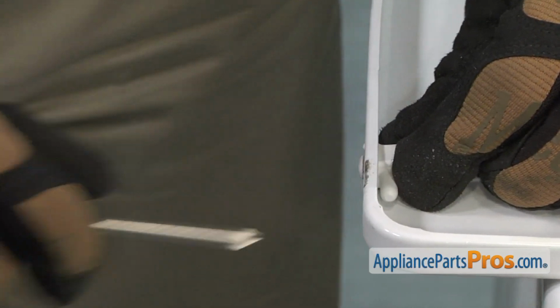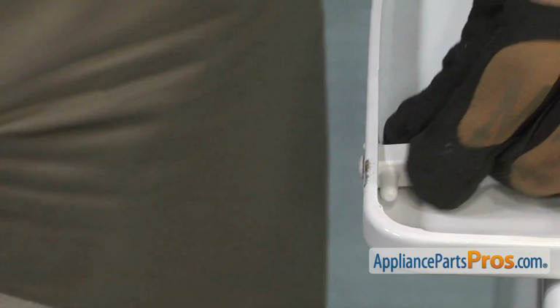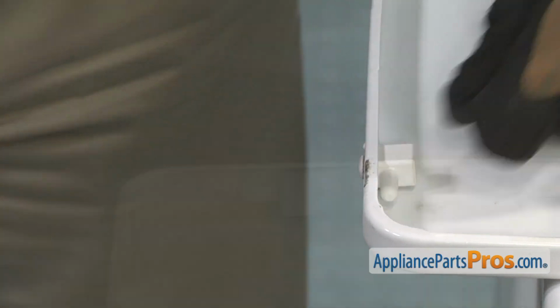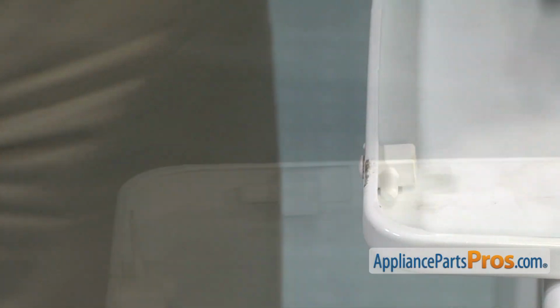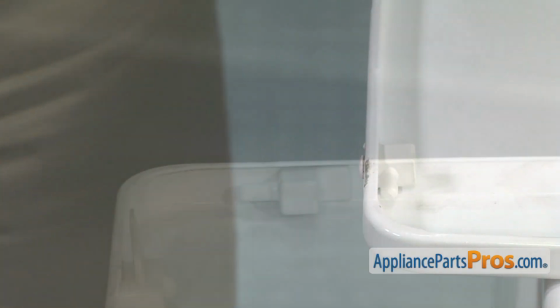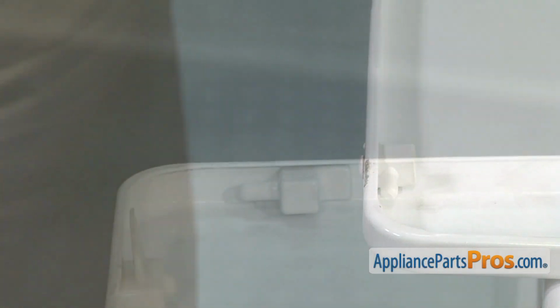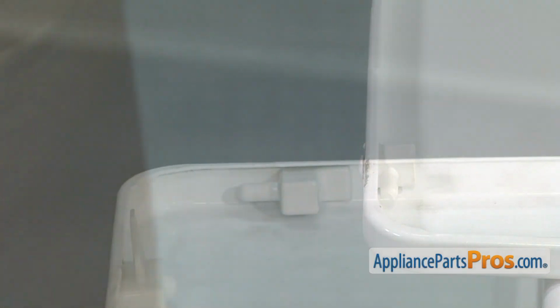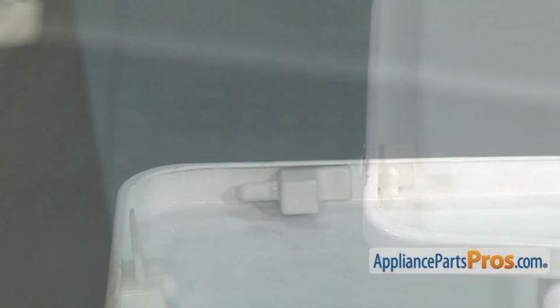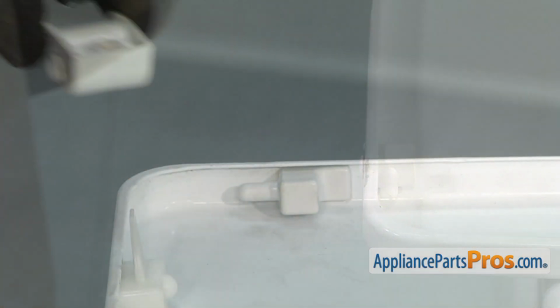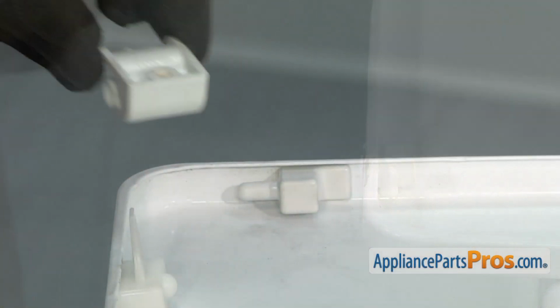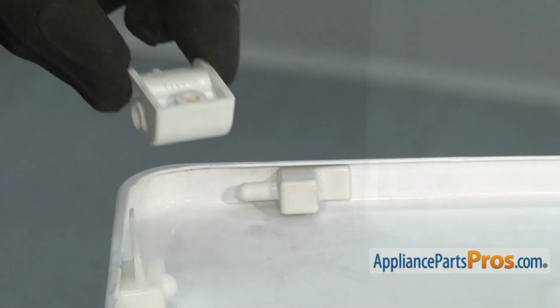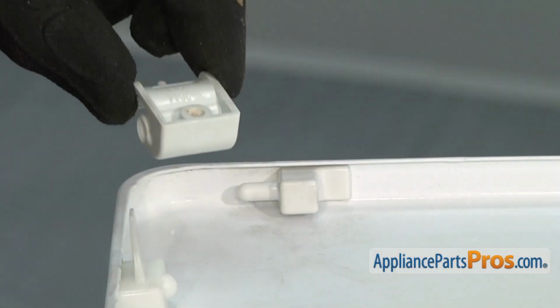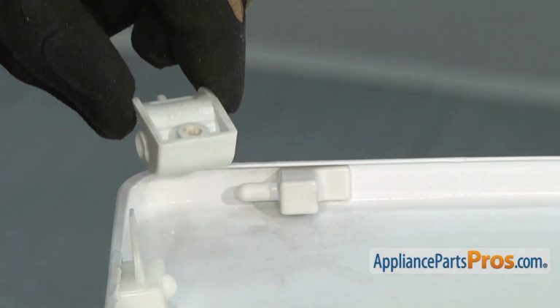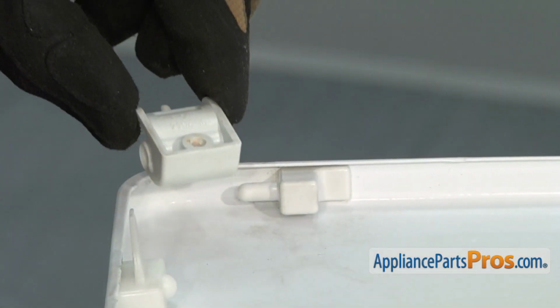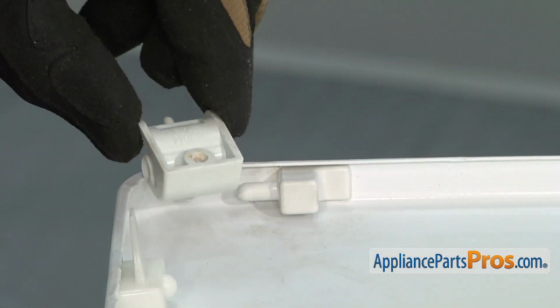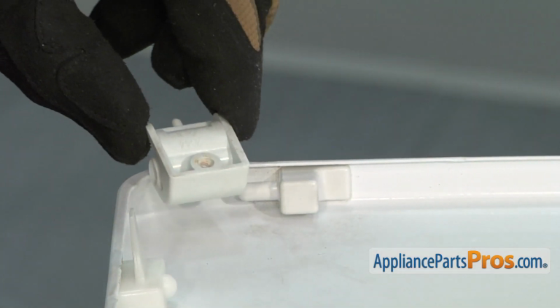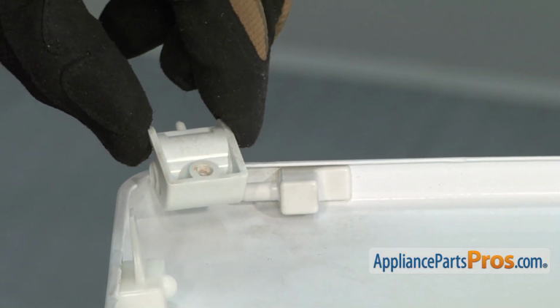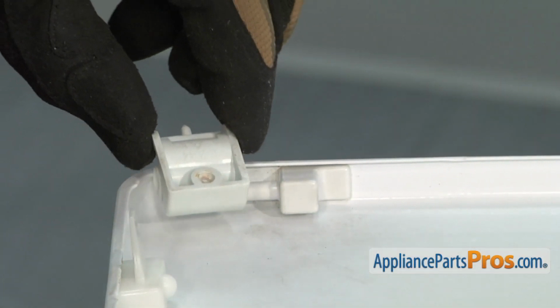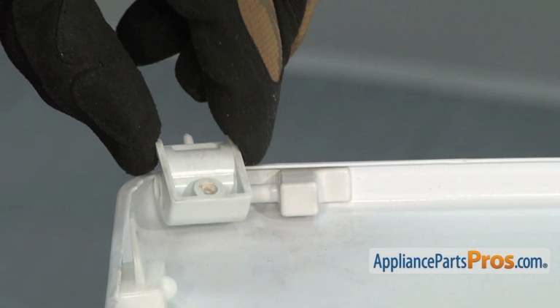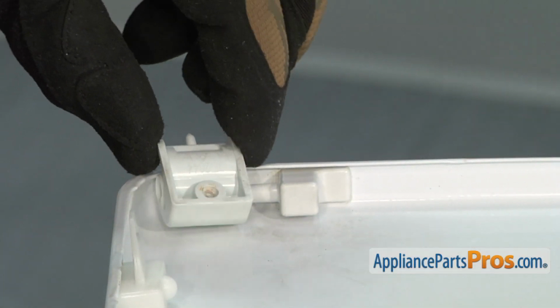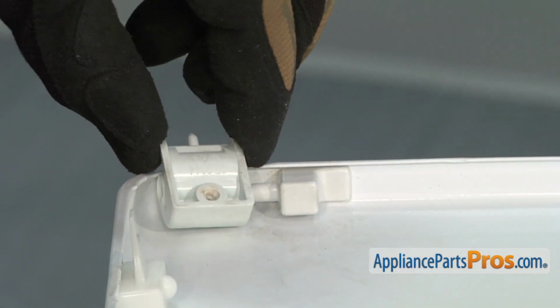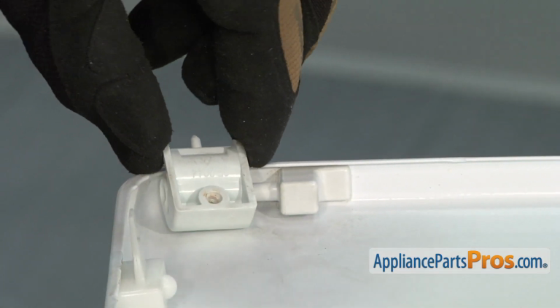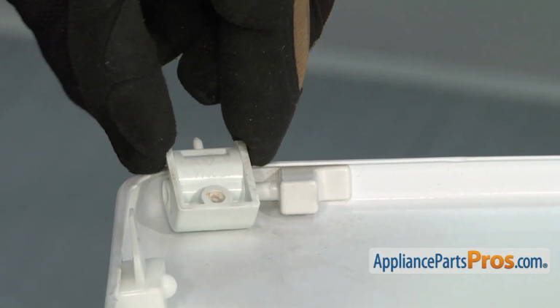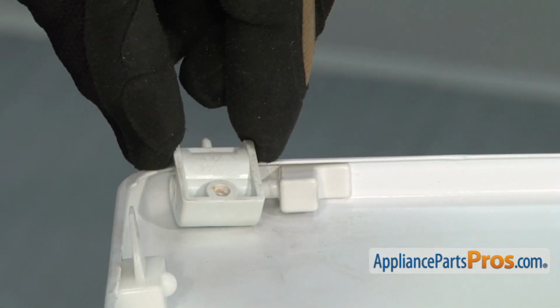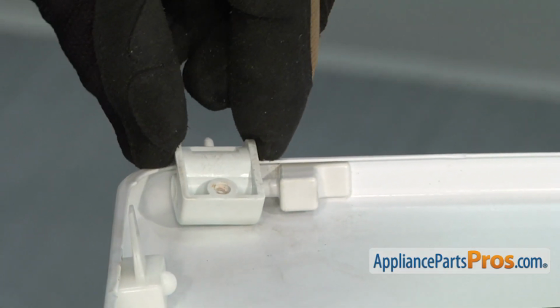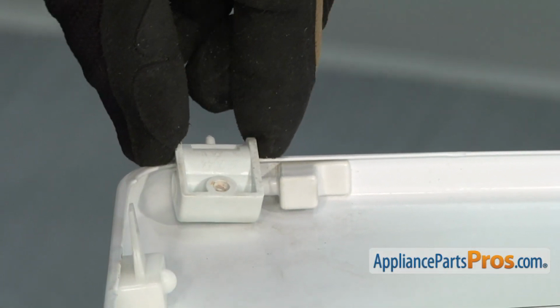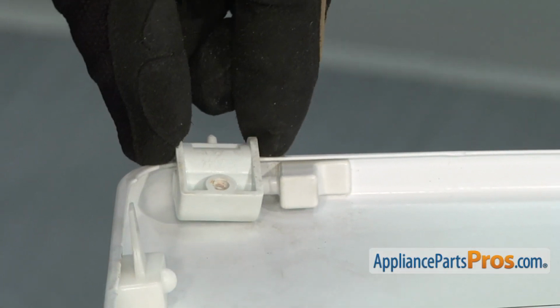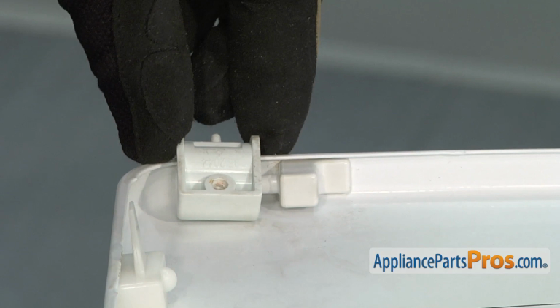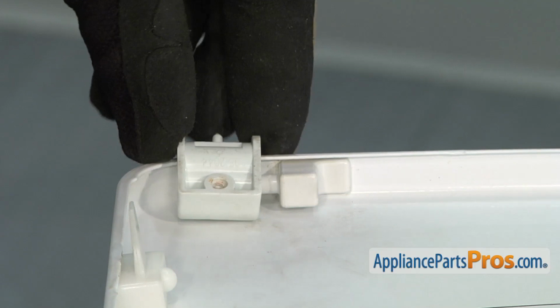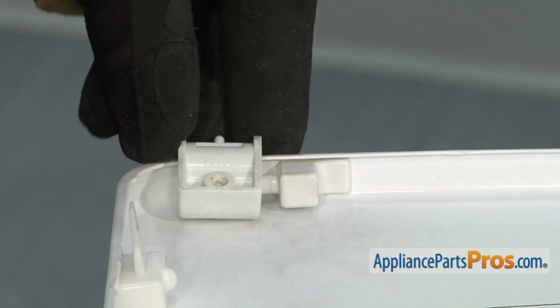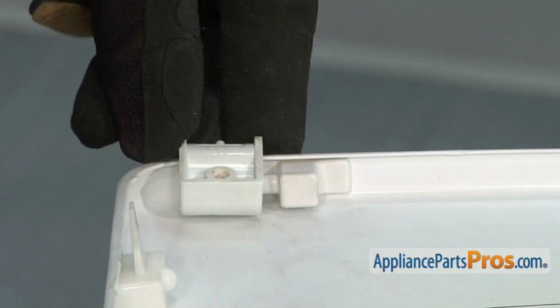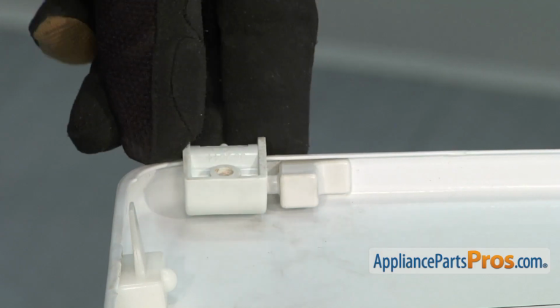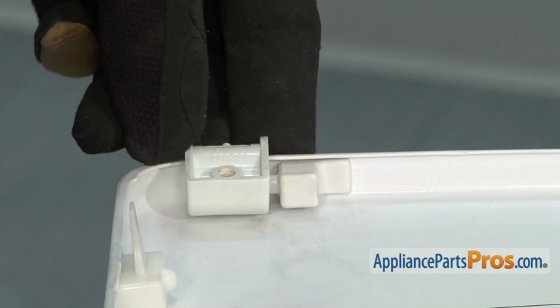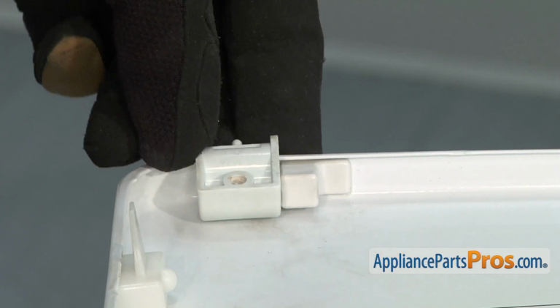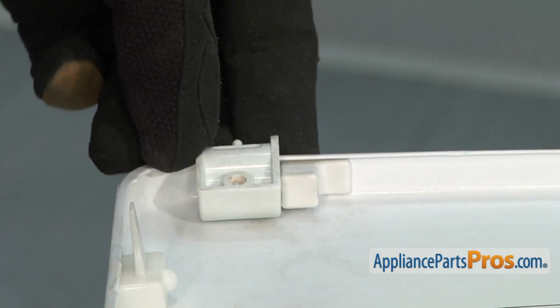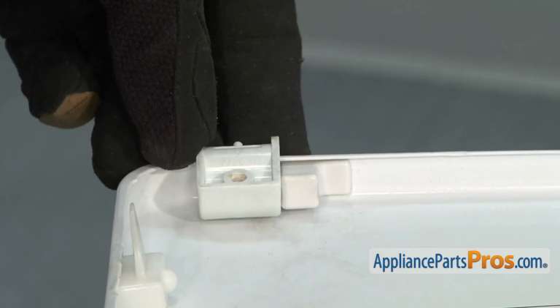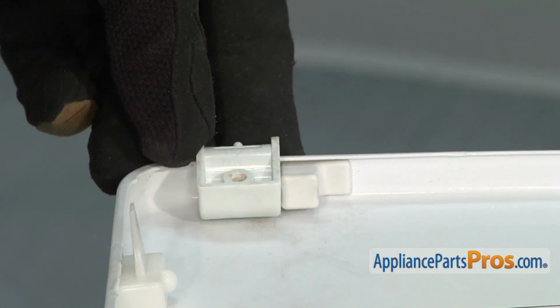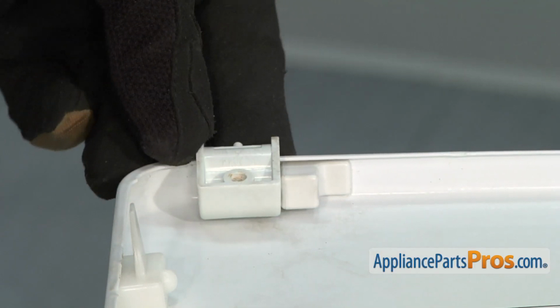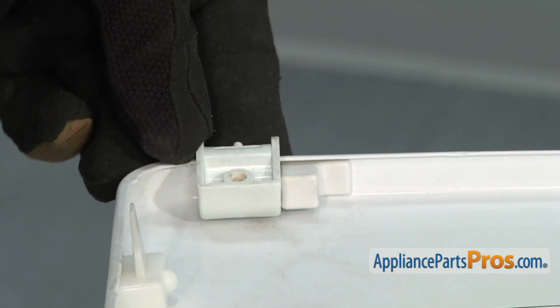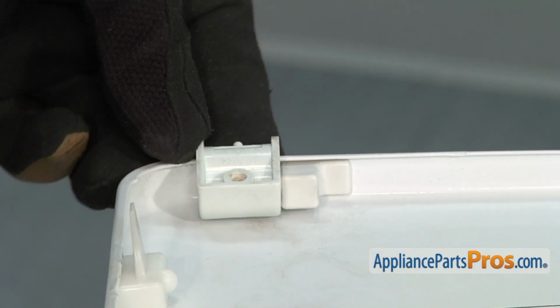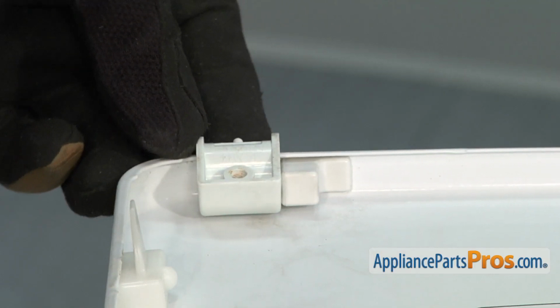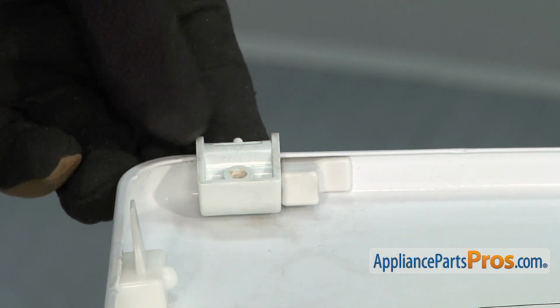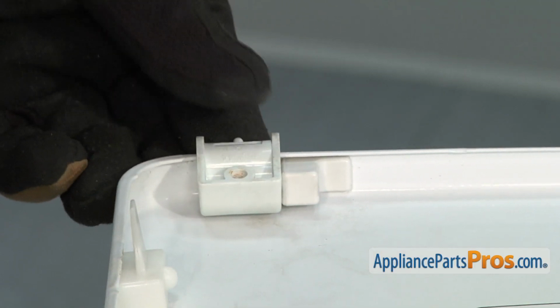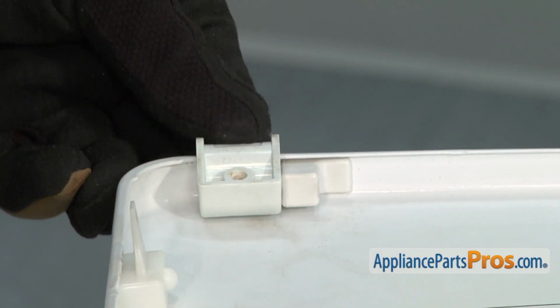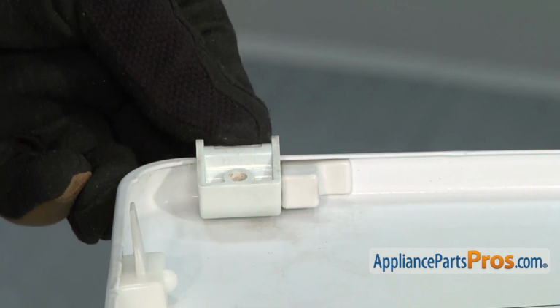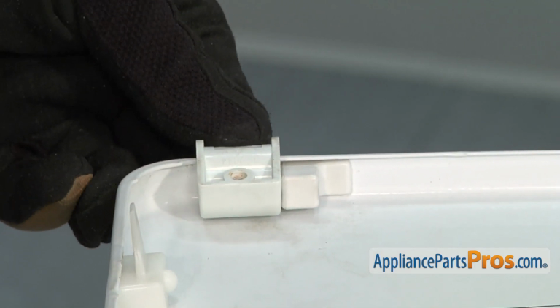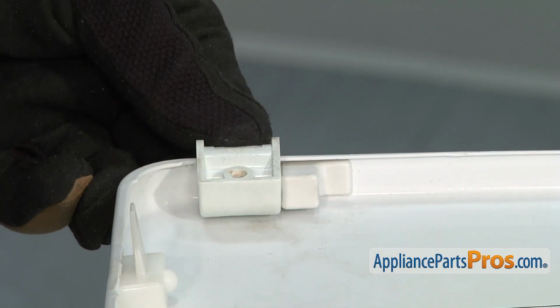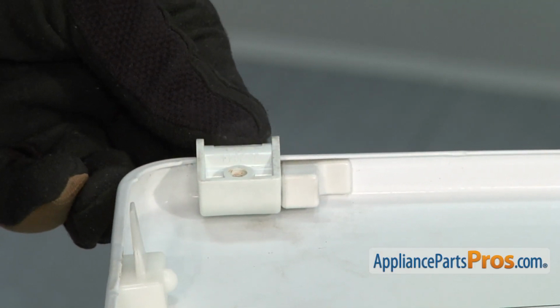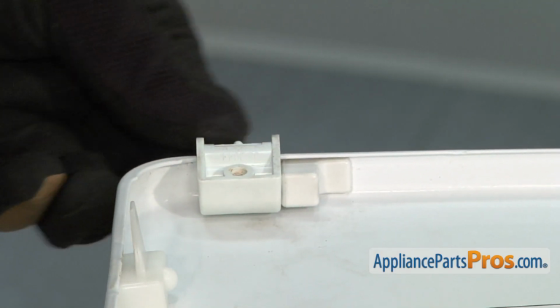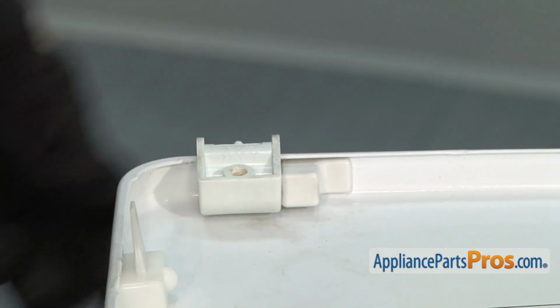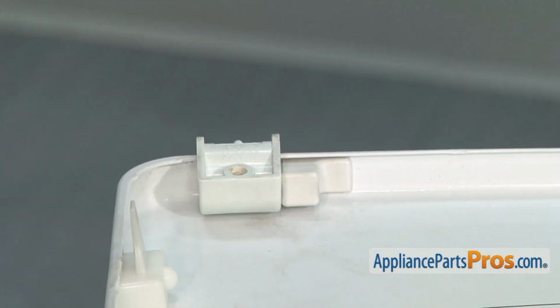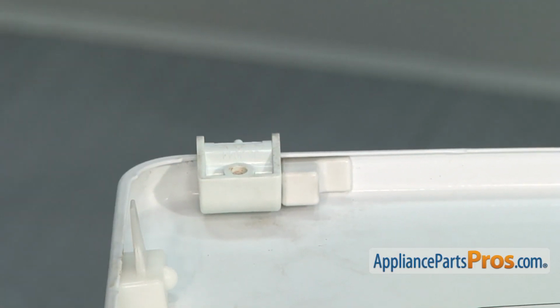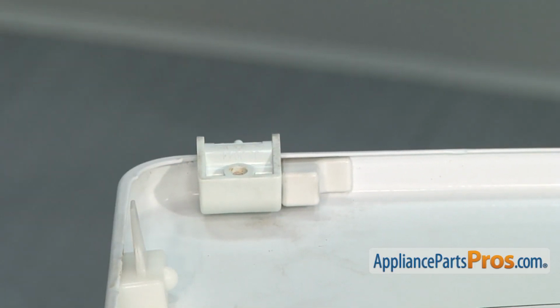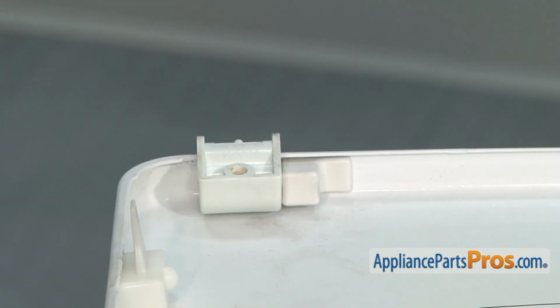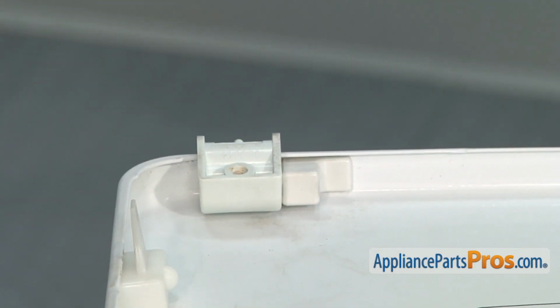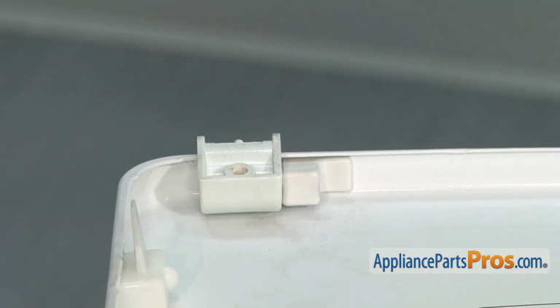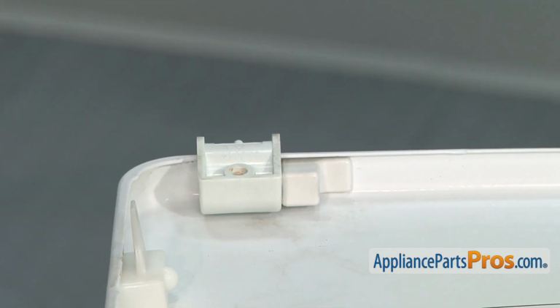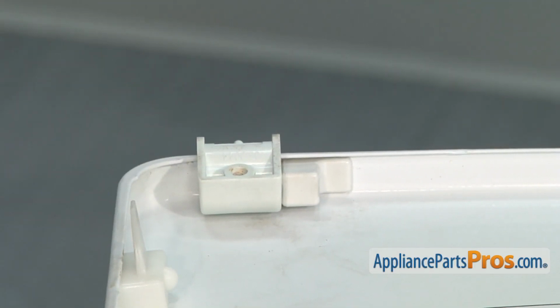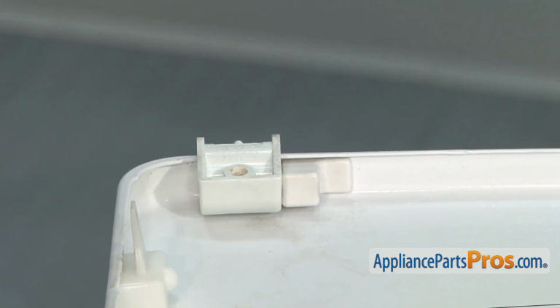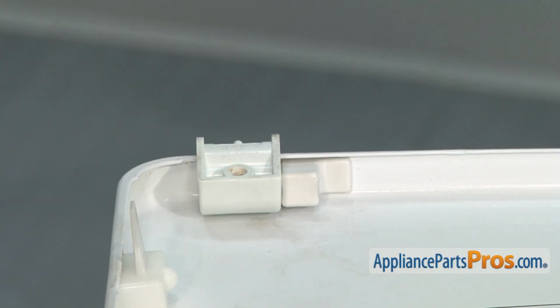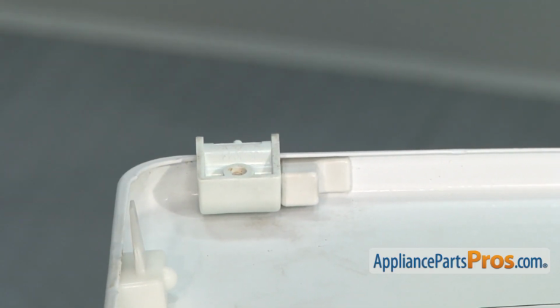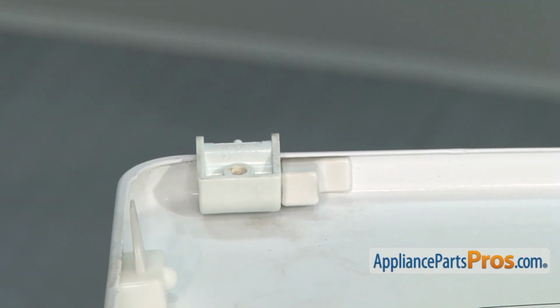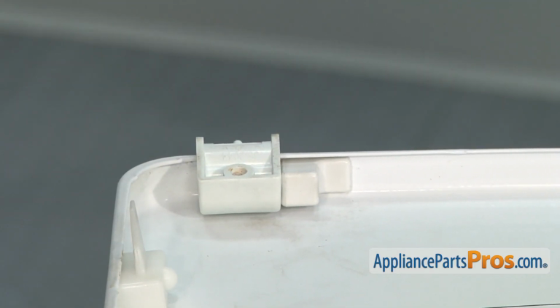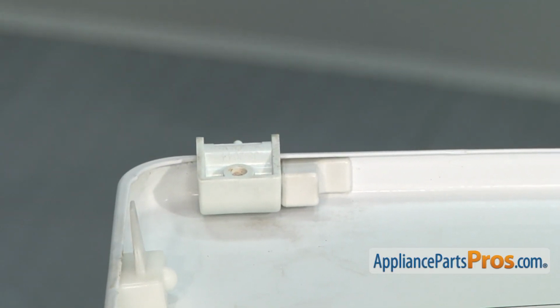Then slide the old hinge onto the new hinge pin, making sure that the hinge's tab faces towards the outside.